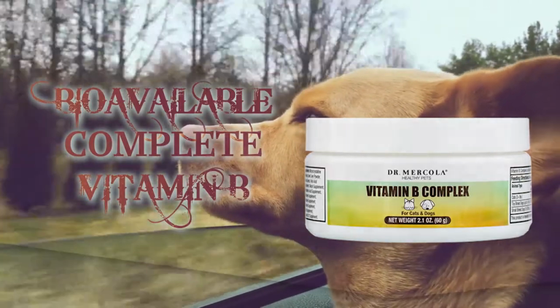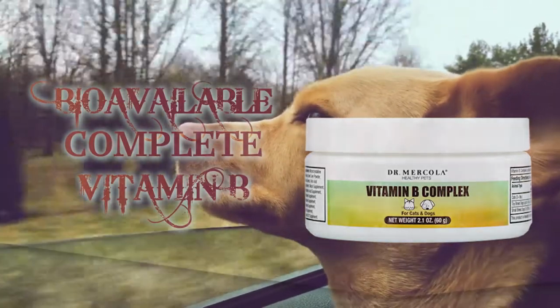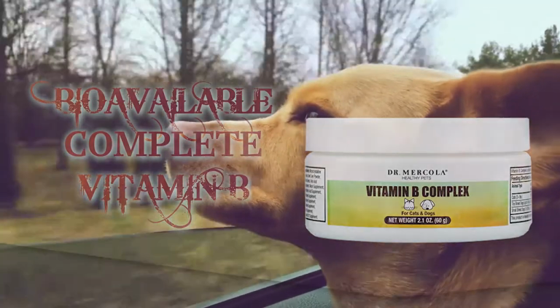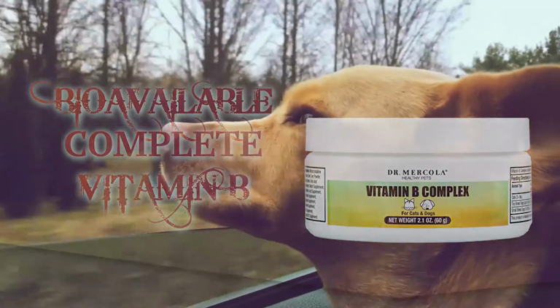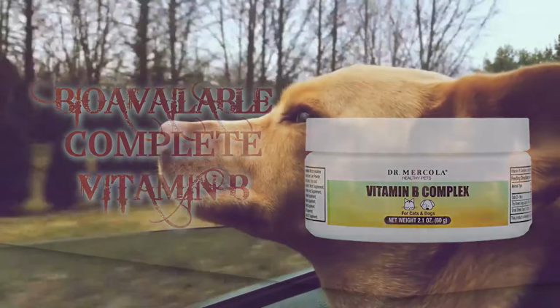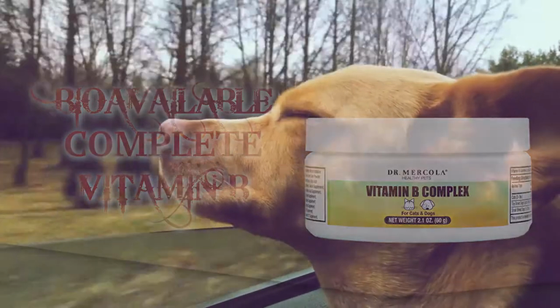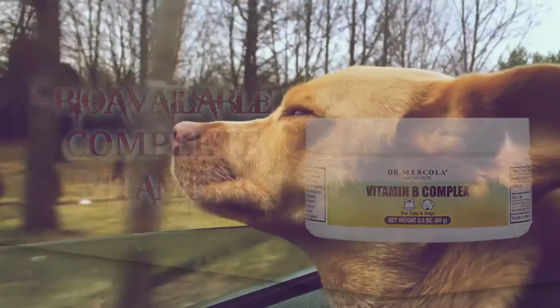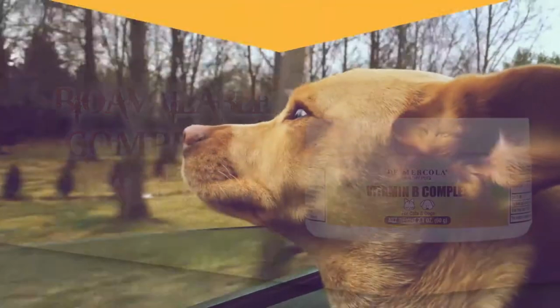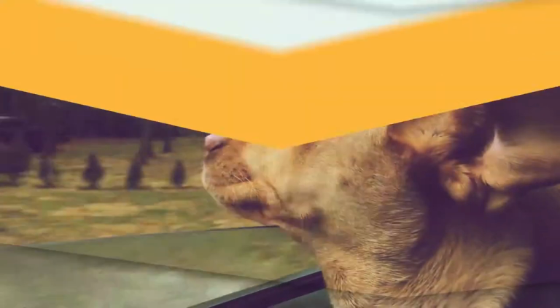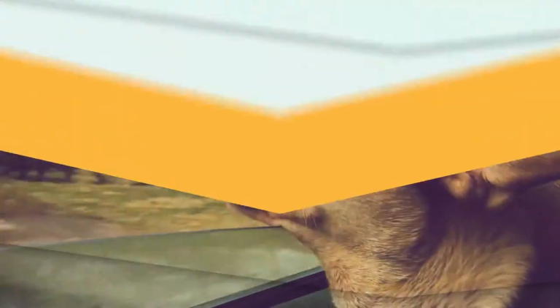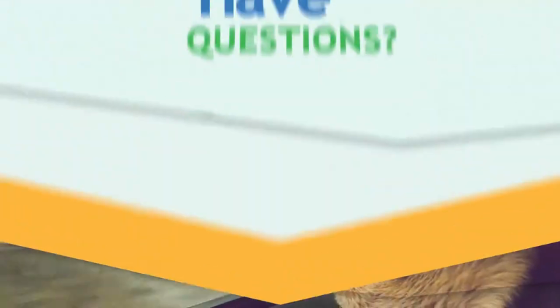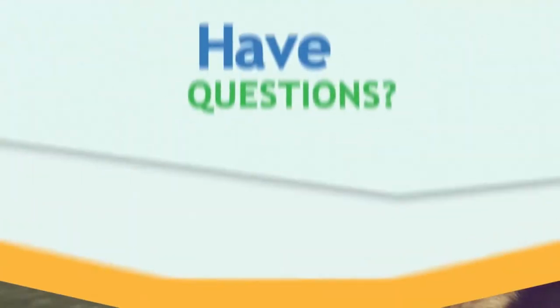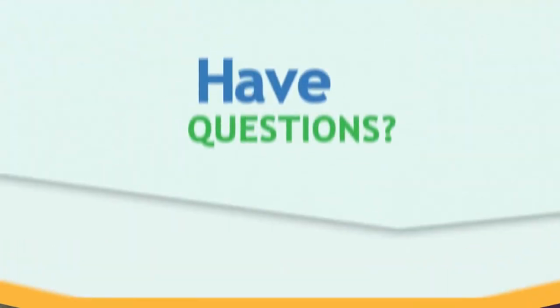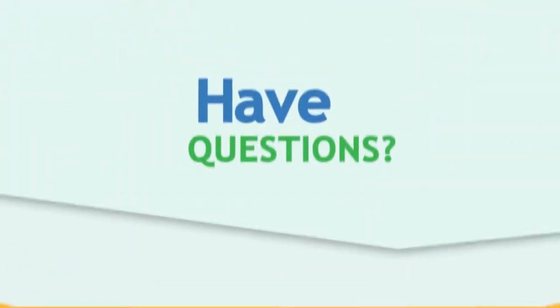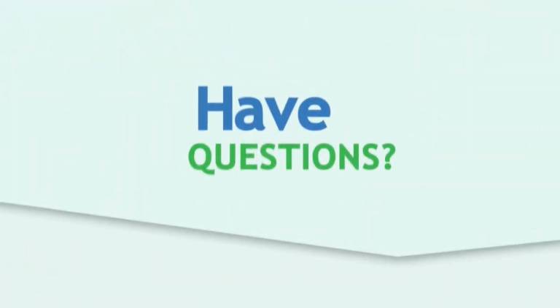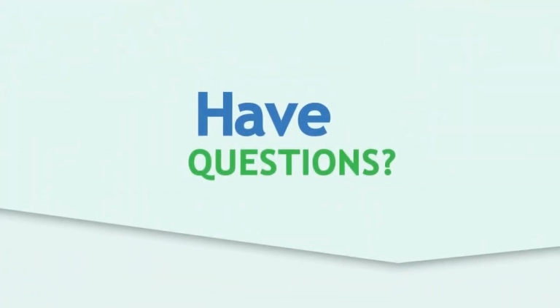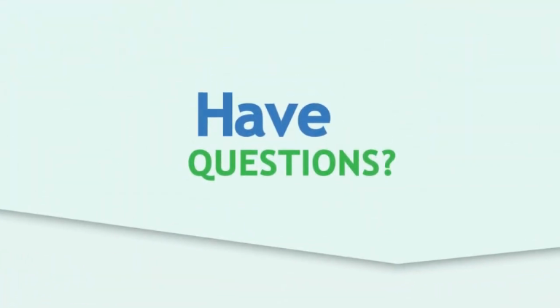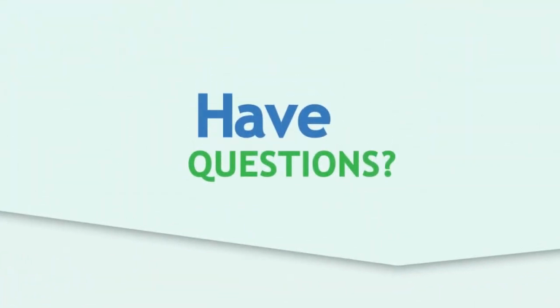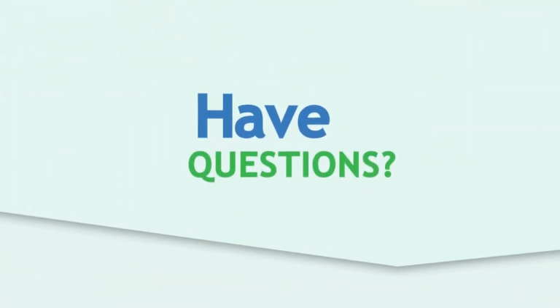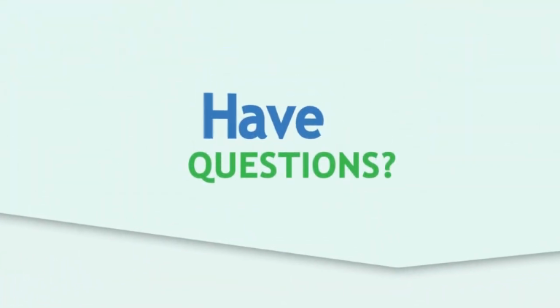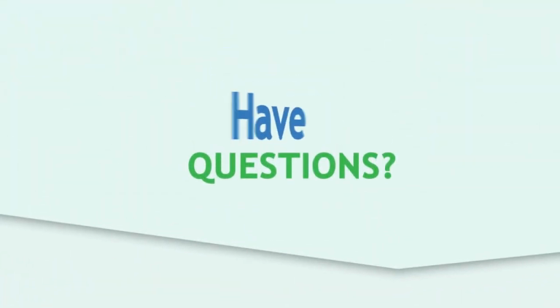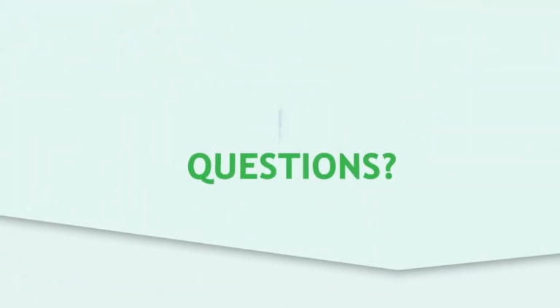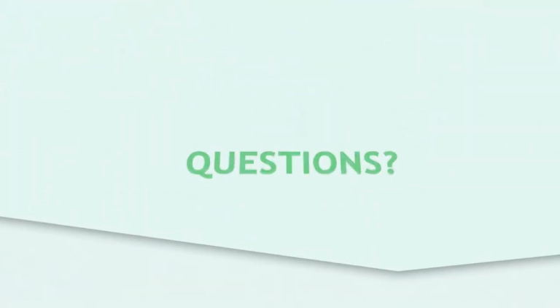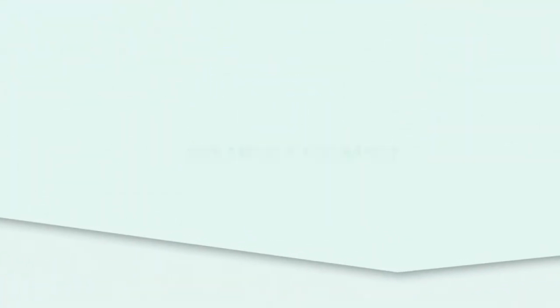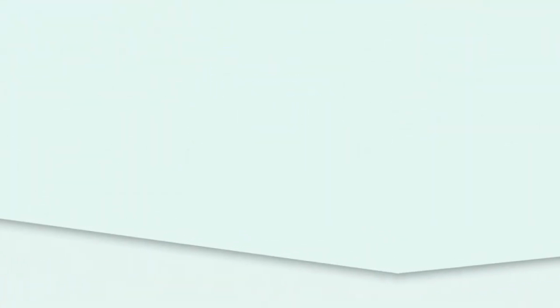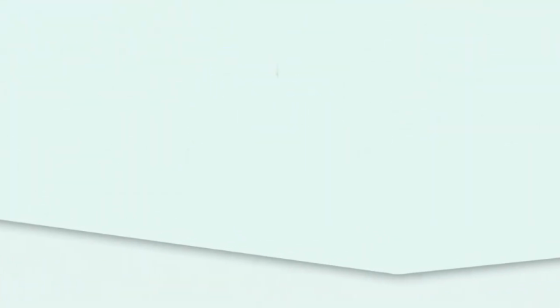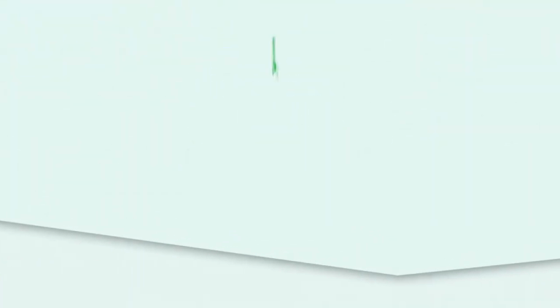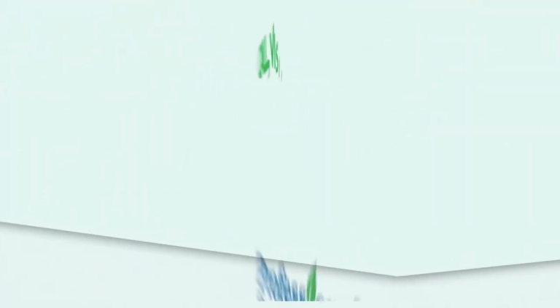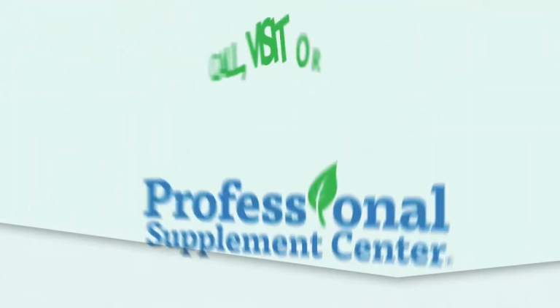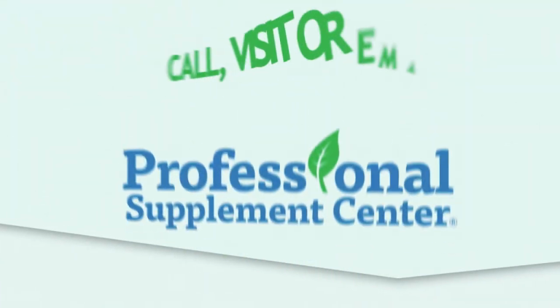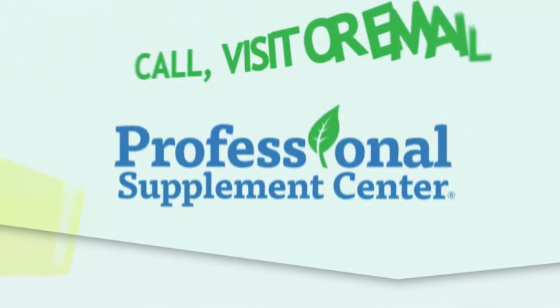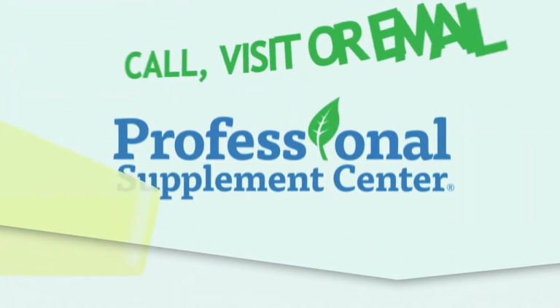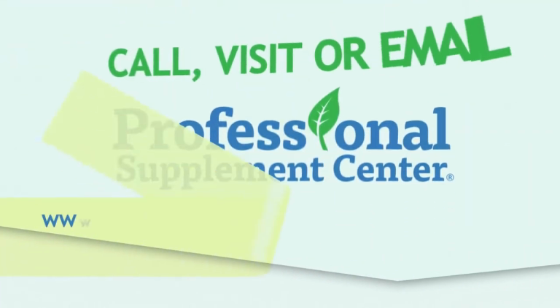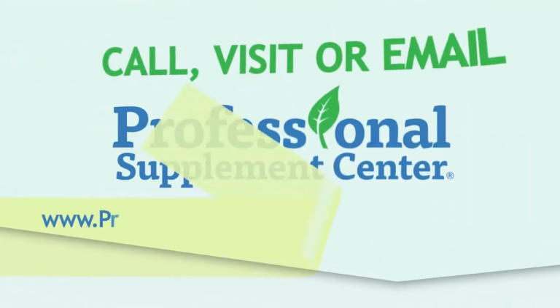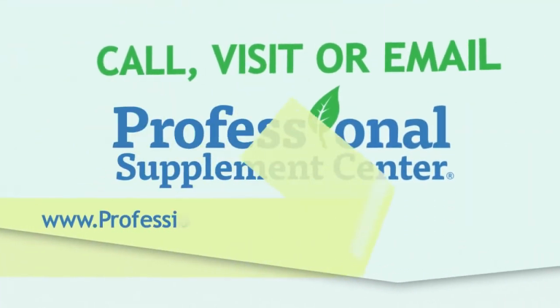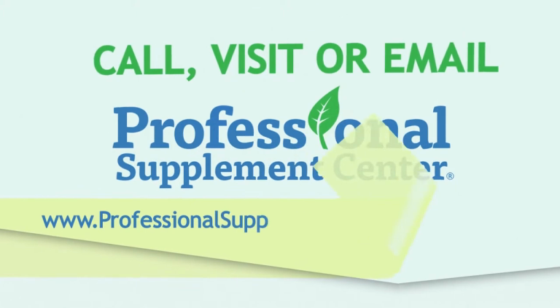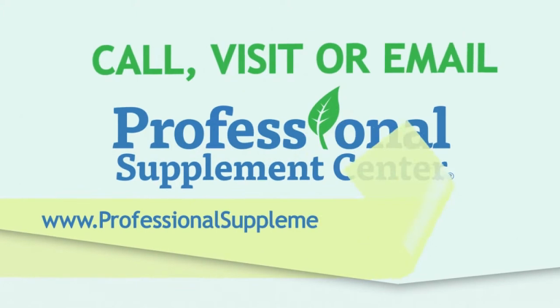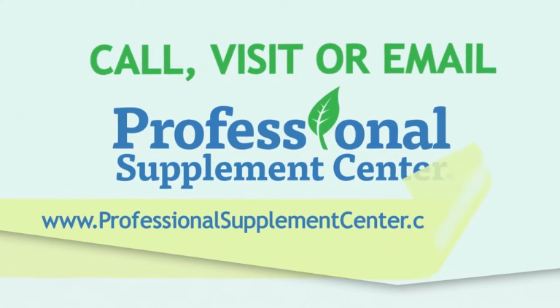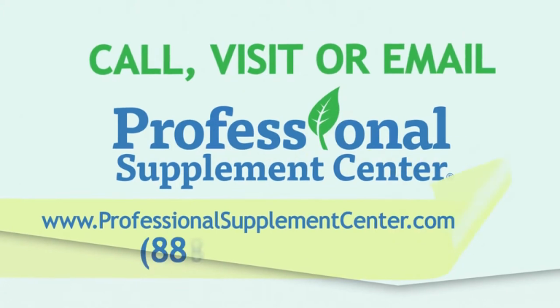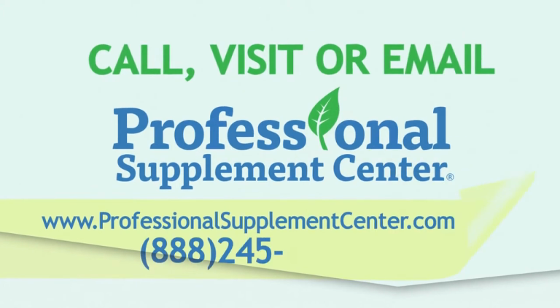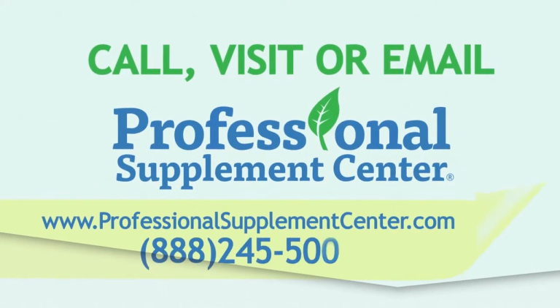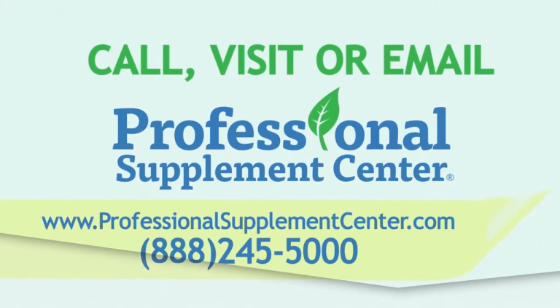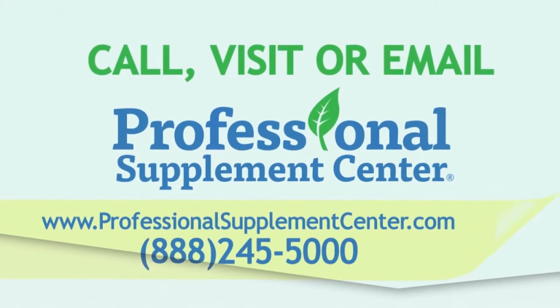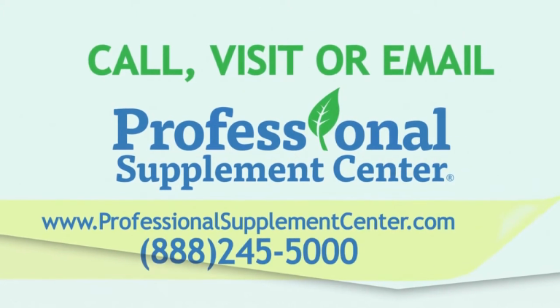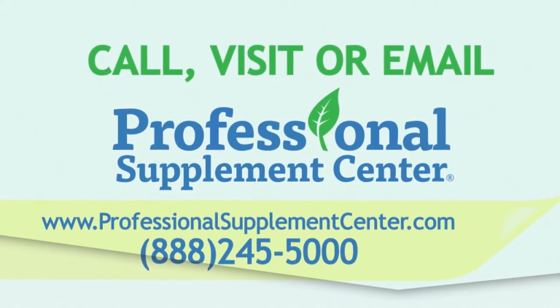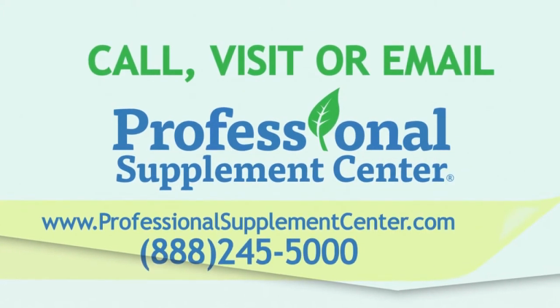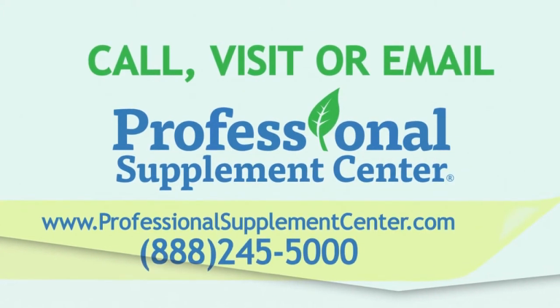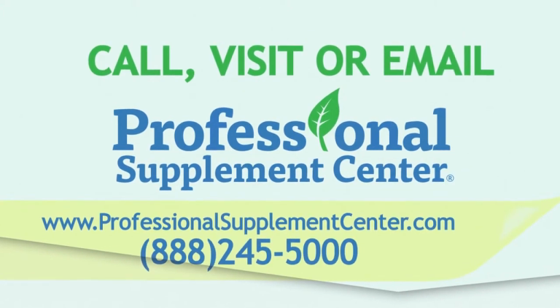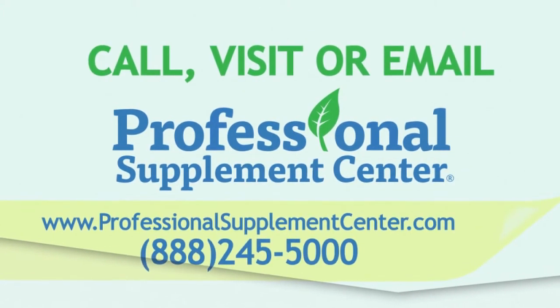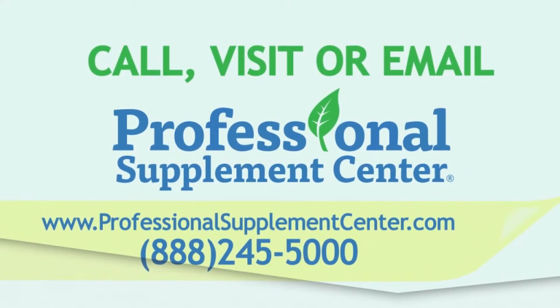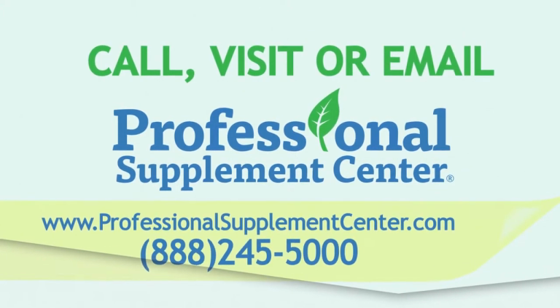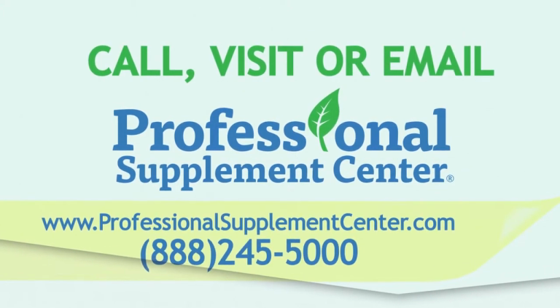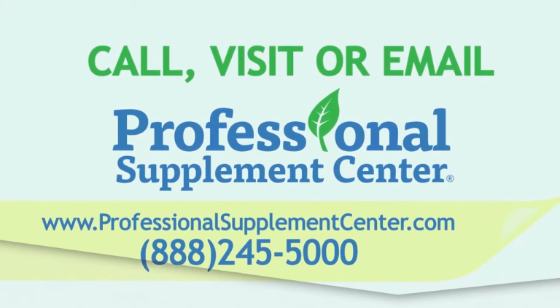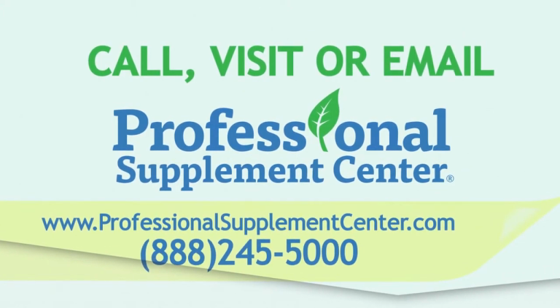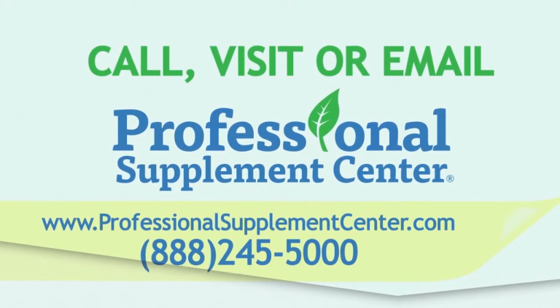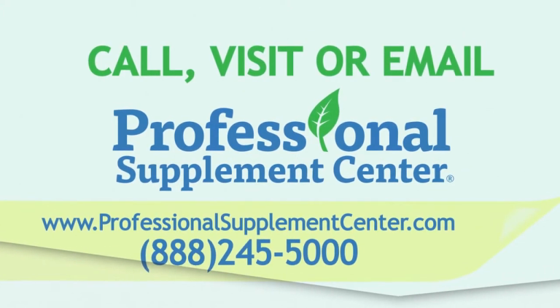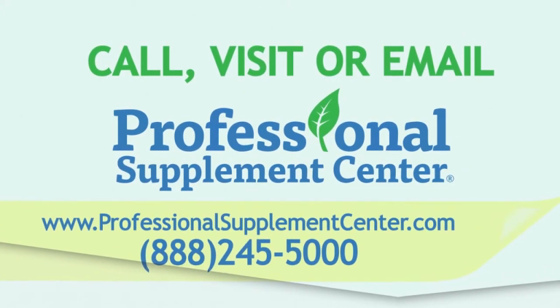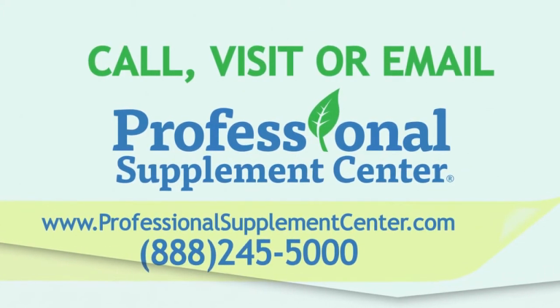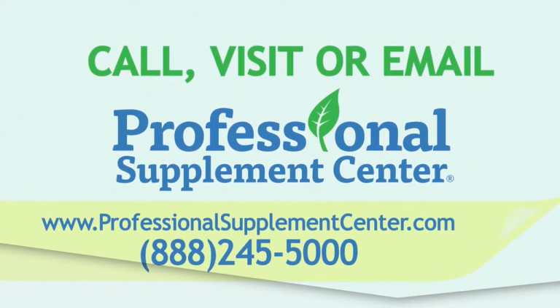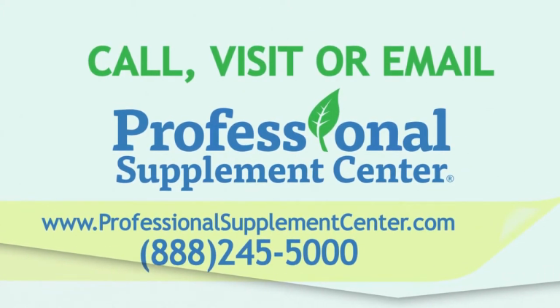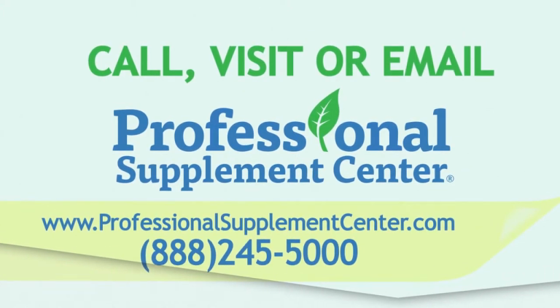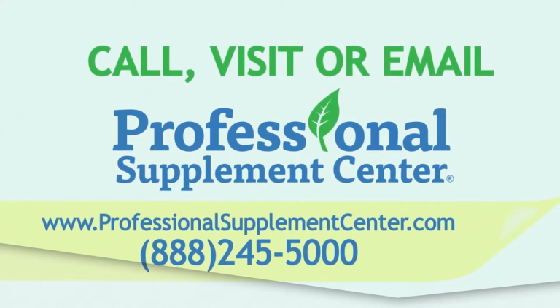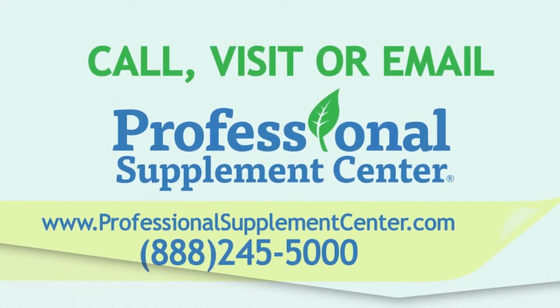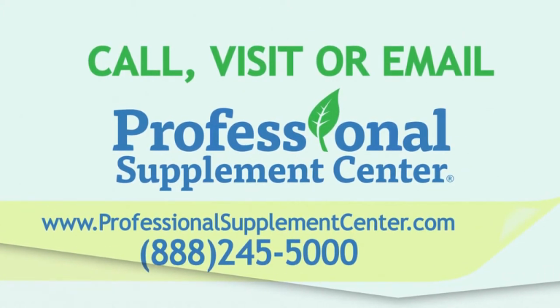If you have any questions, please call, visit, or email the Professional Supplement Center, and one of our knowledgeable supplement specialists will be happy to assist you. Thank you.